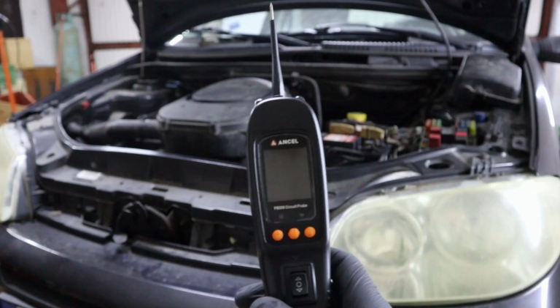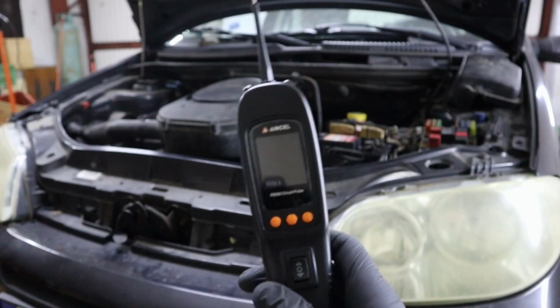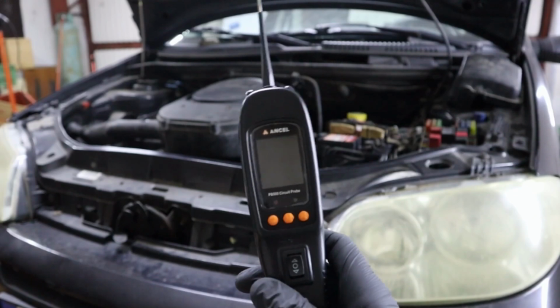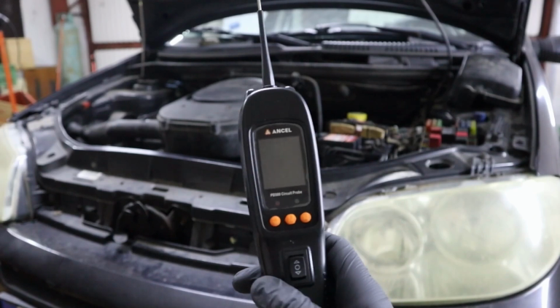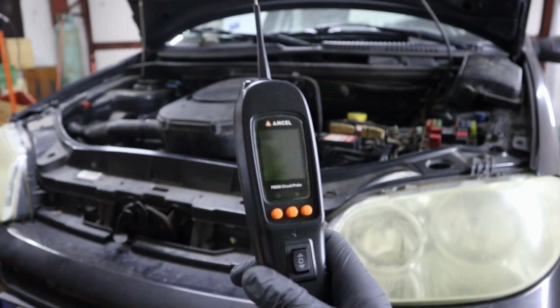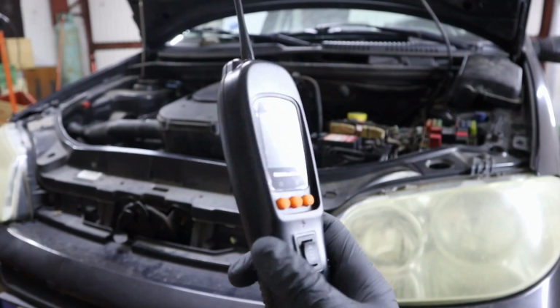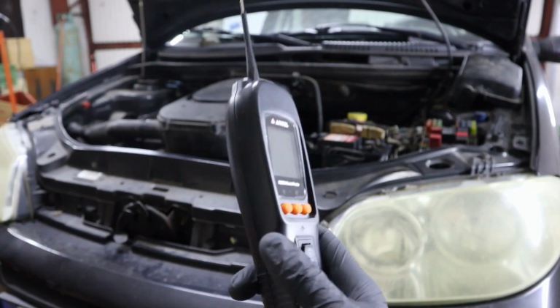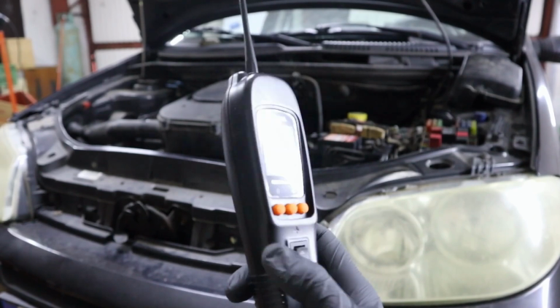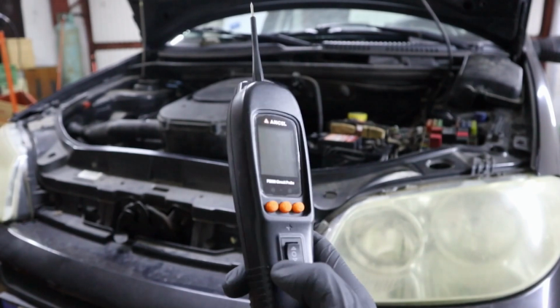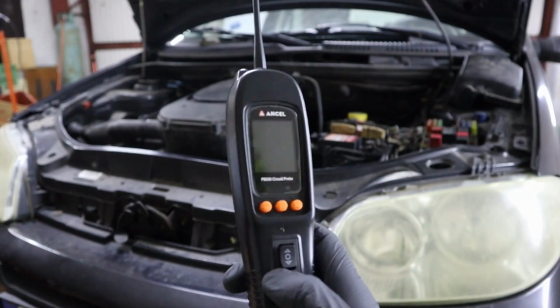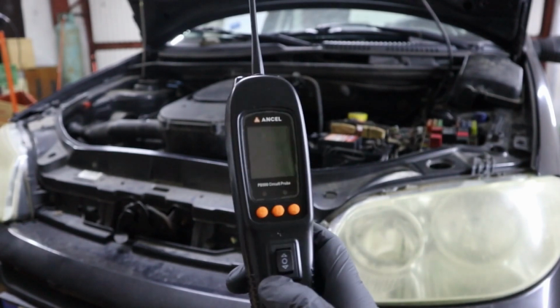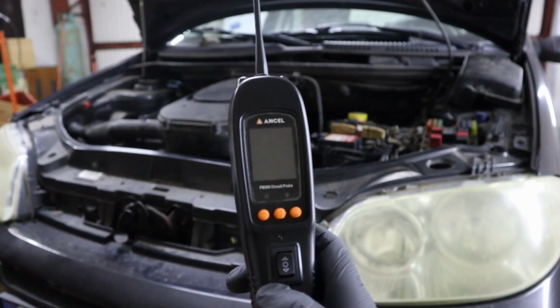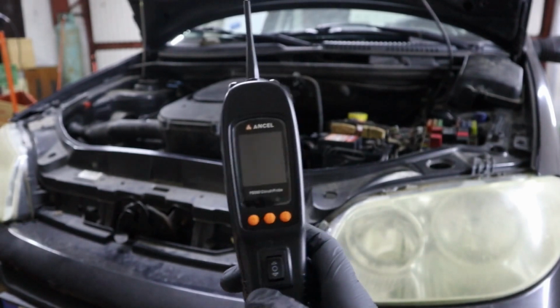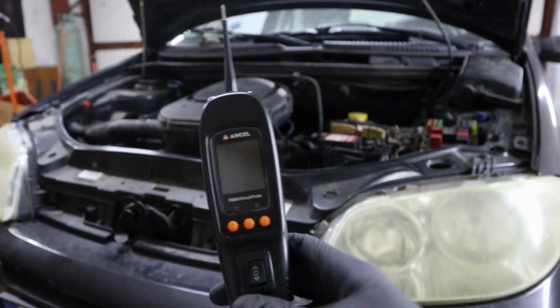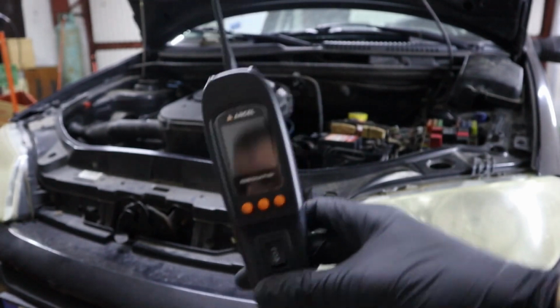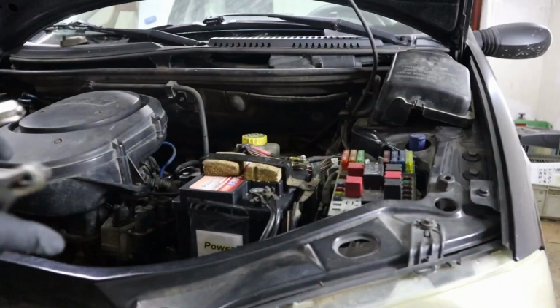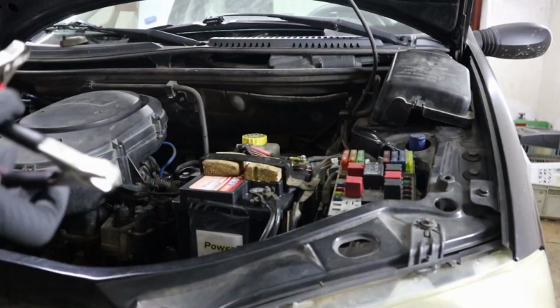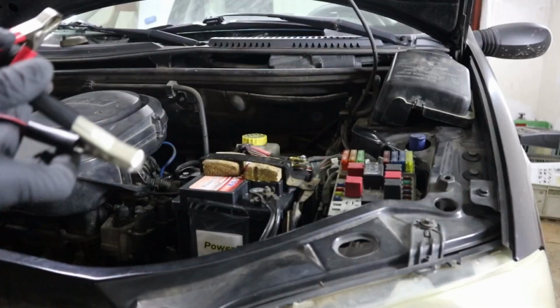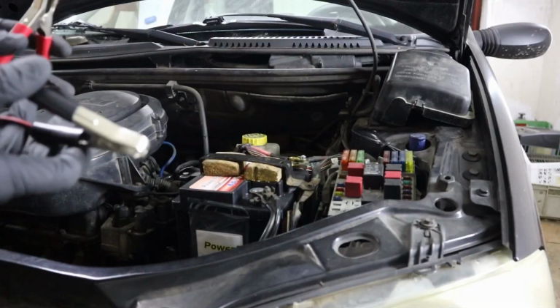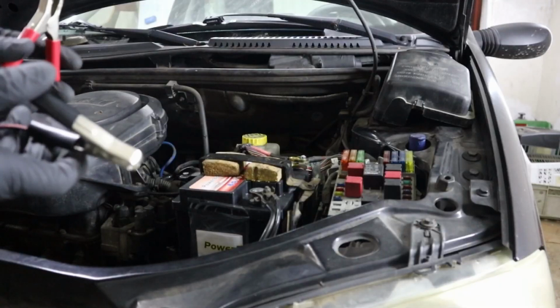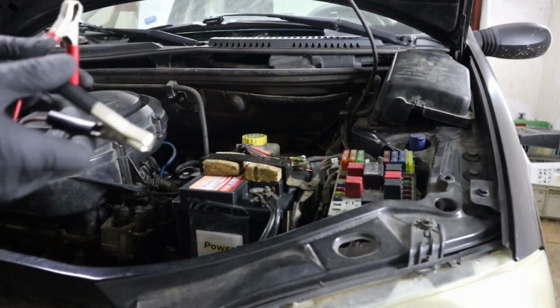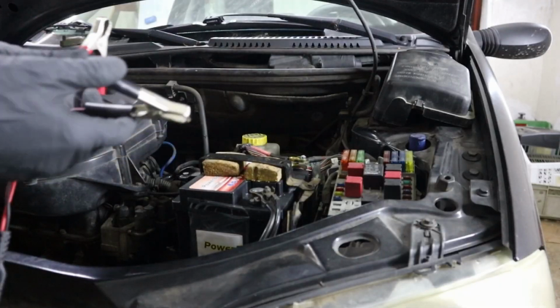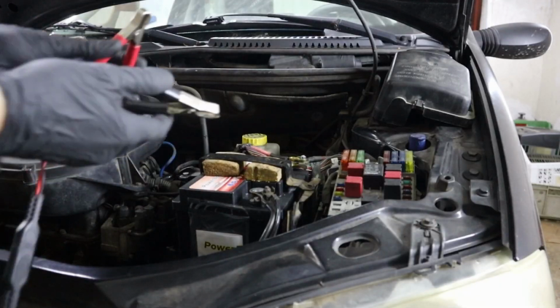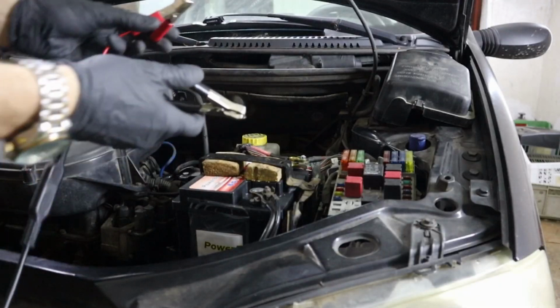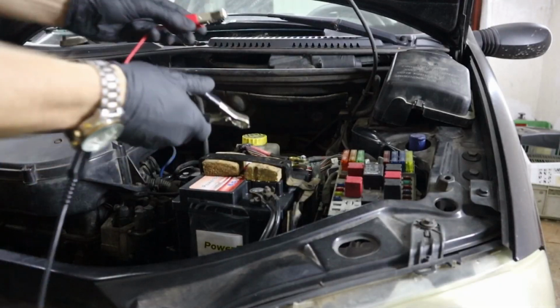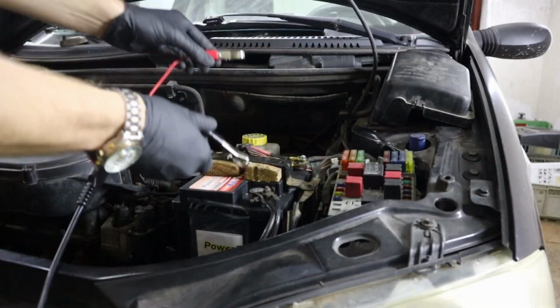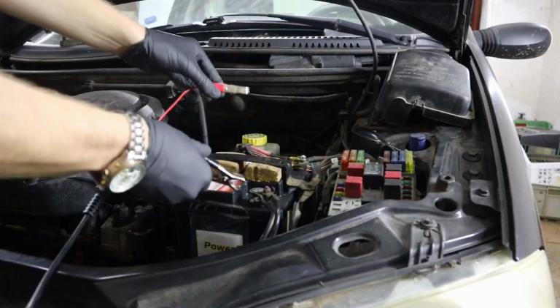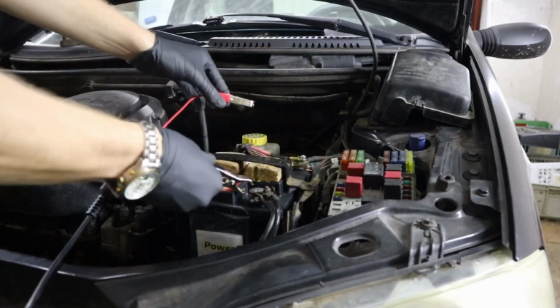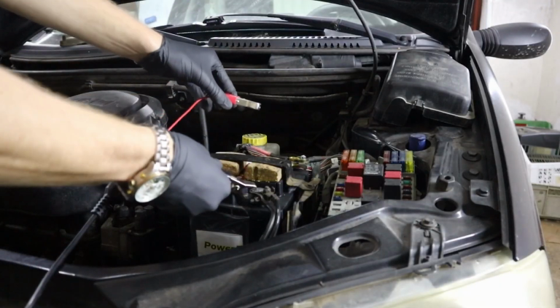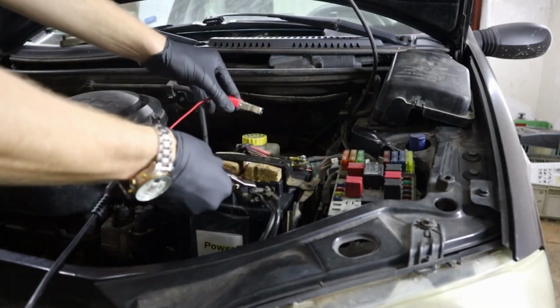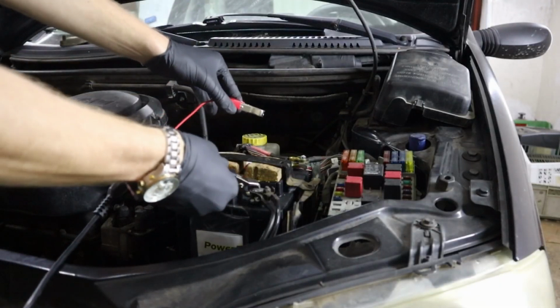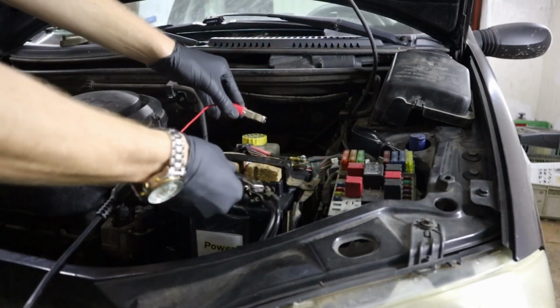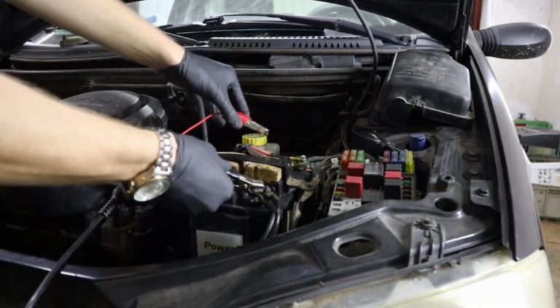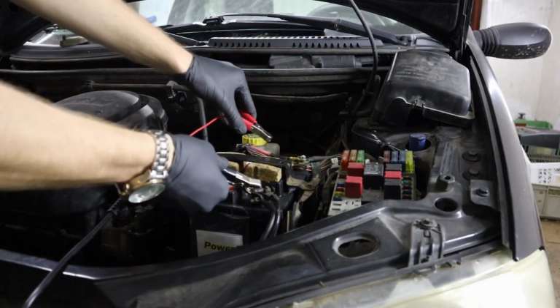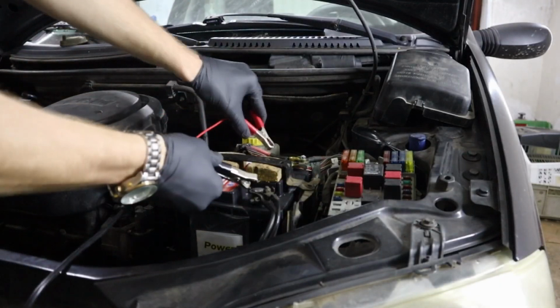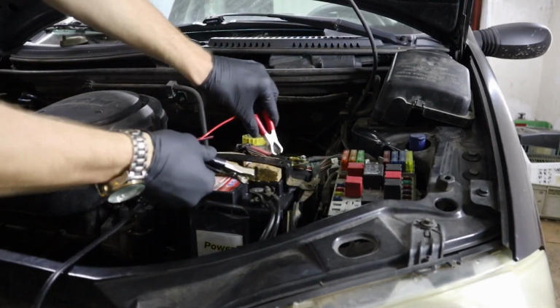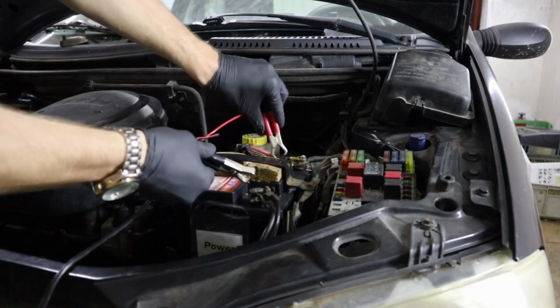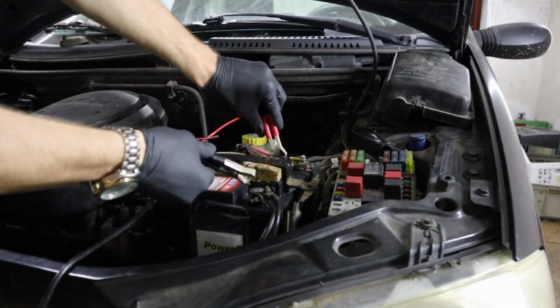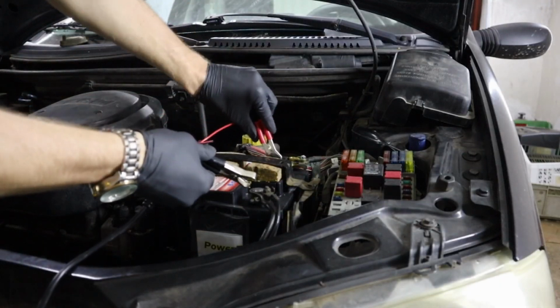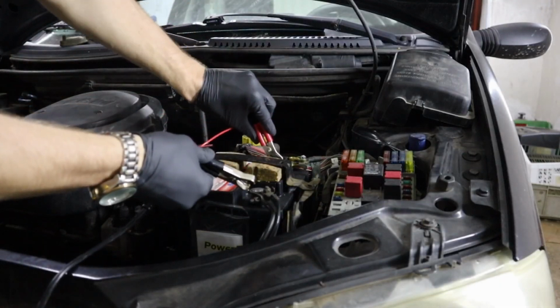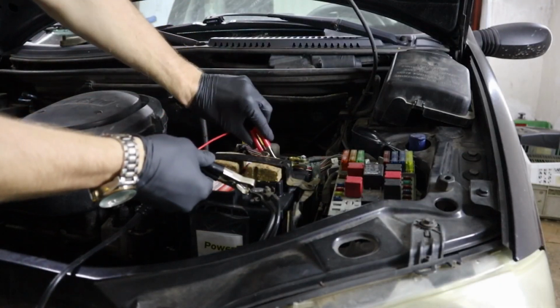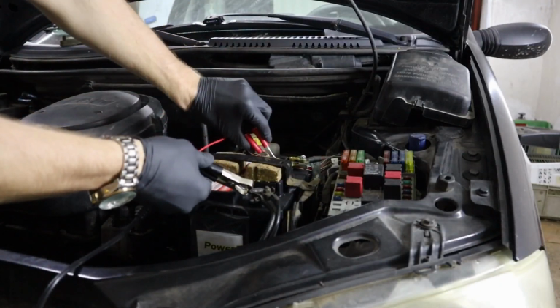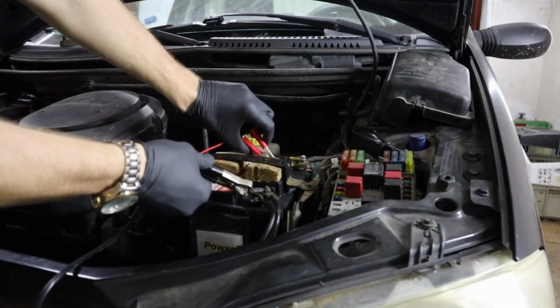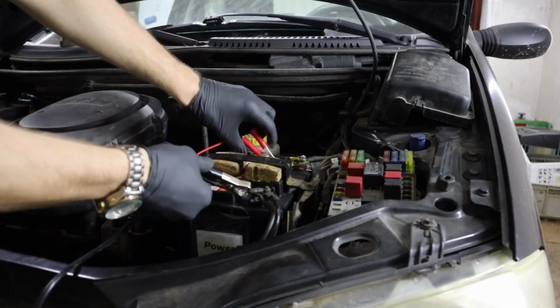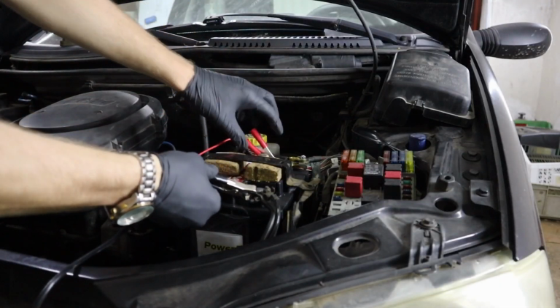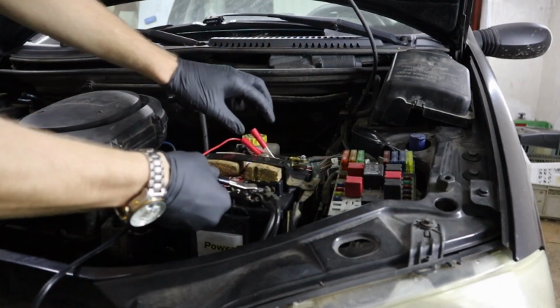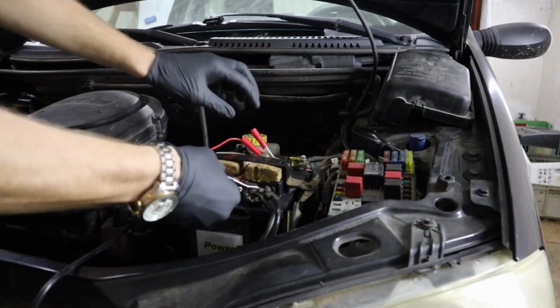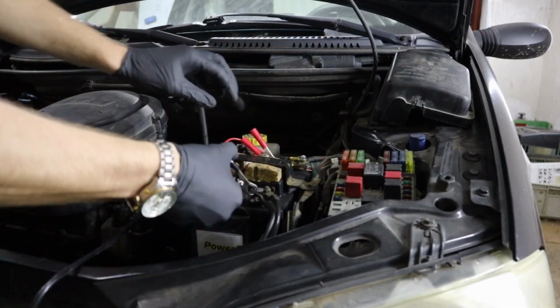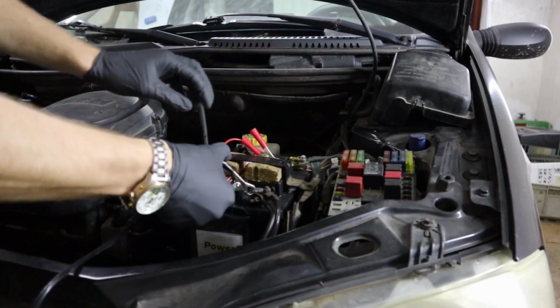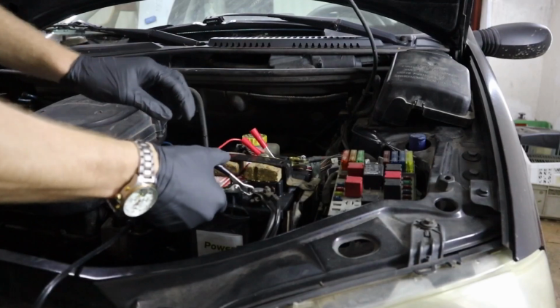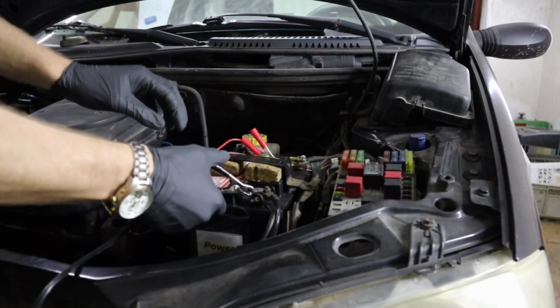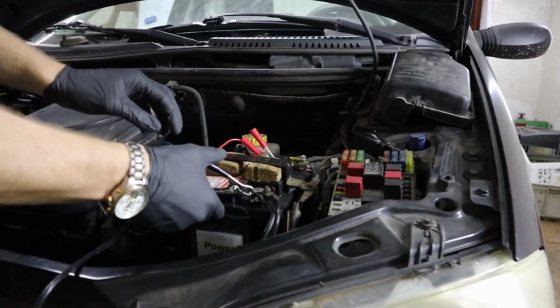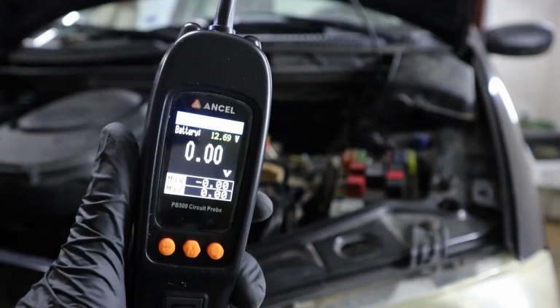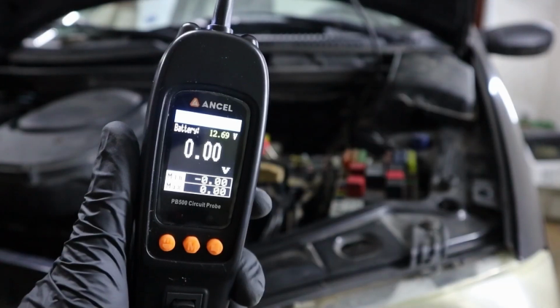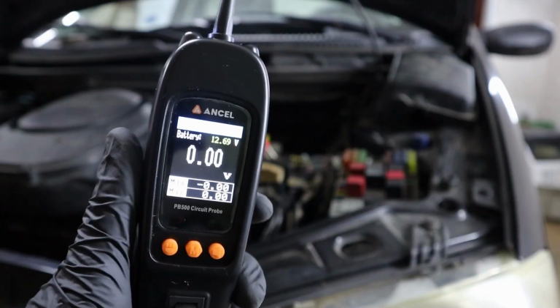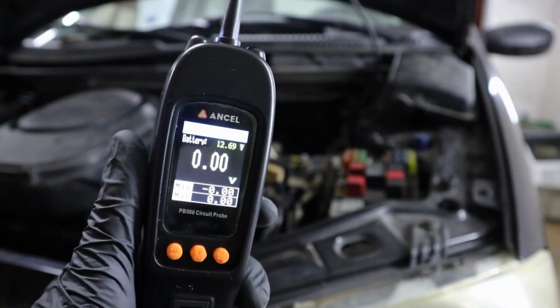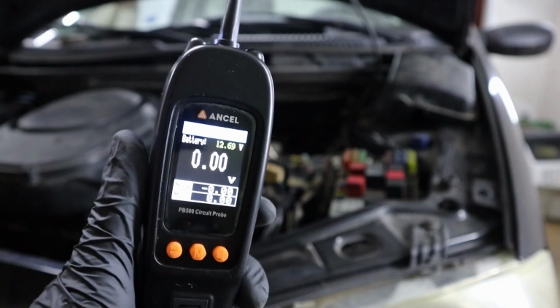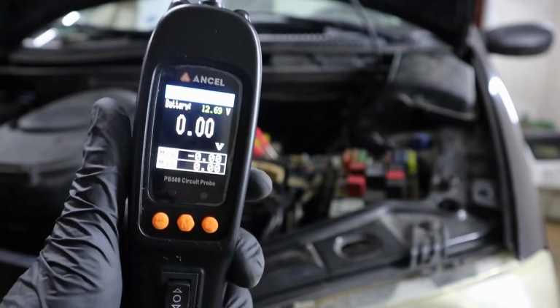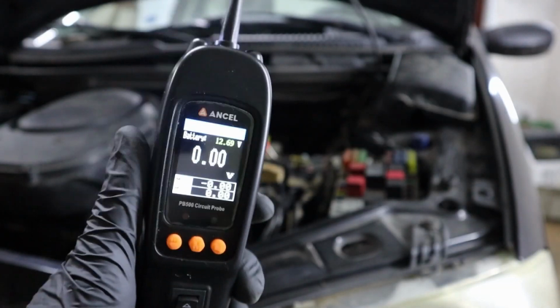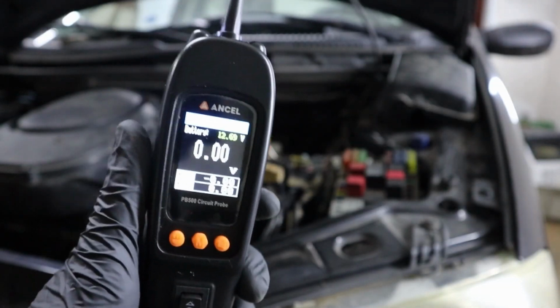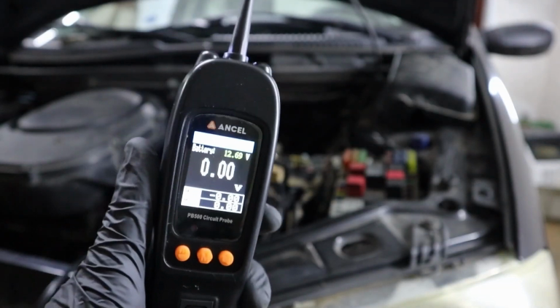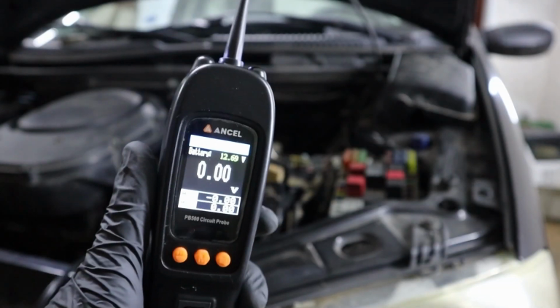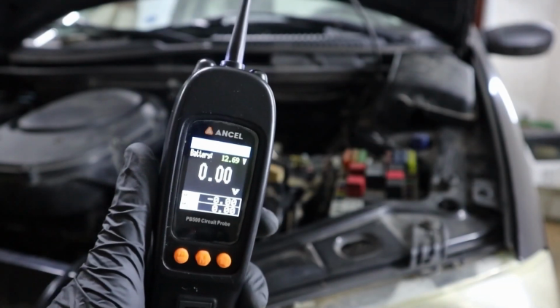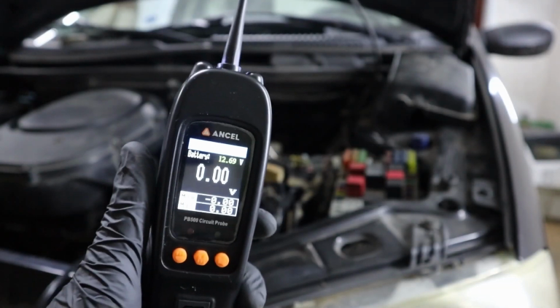Let me quickly show you how that works. All you have to do is just connect the probe to your battery and it will start automatically.